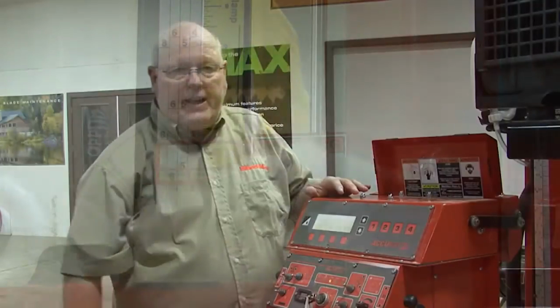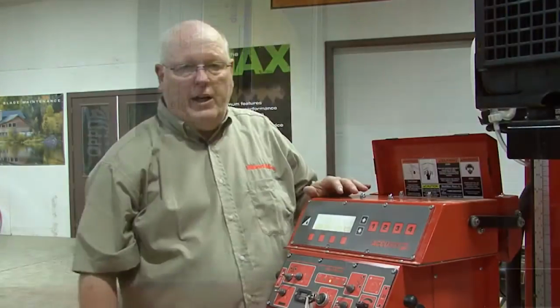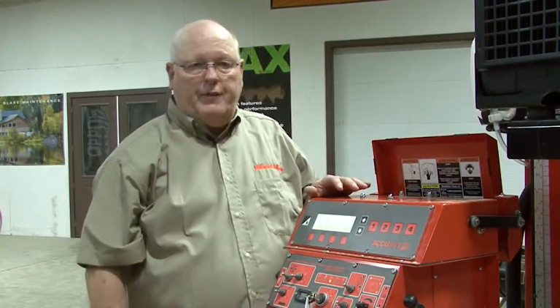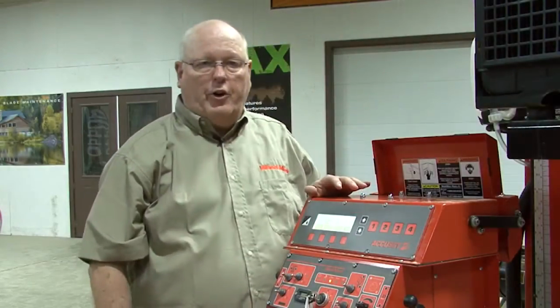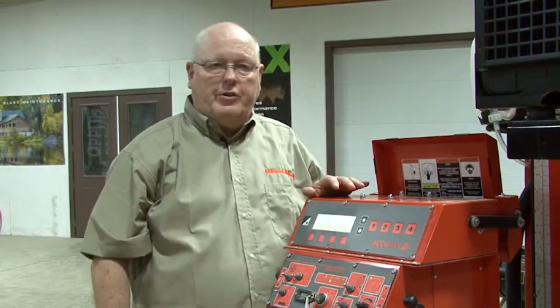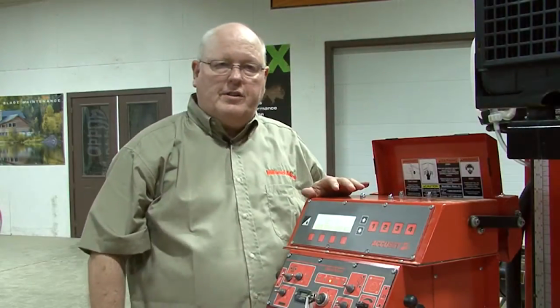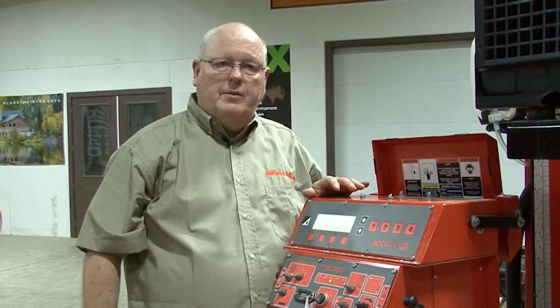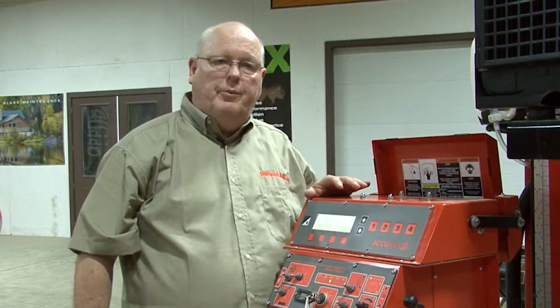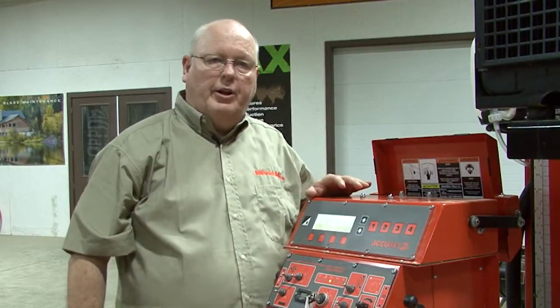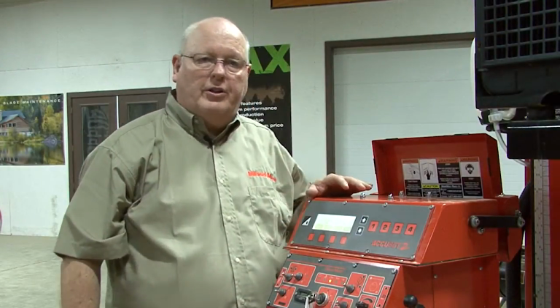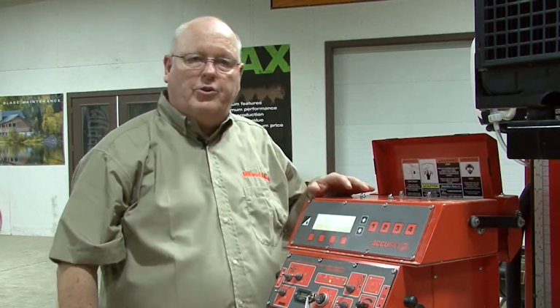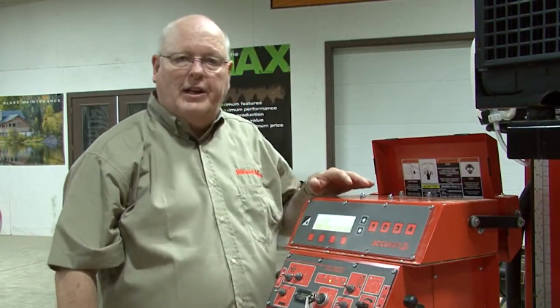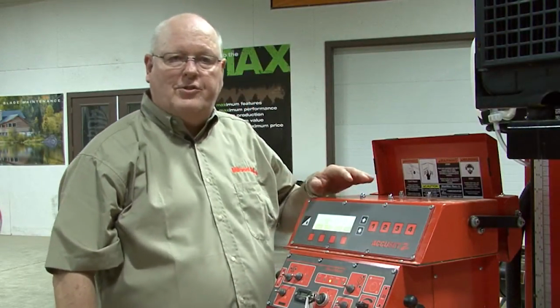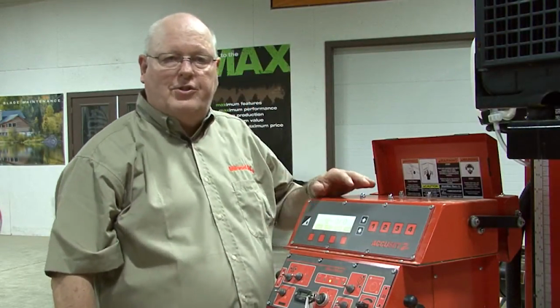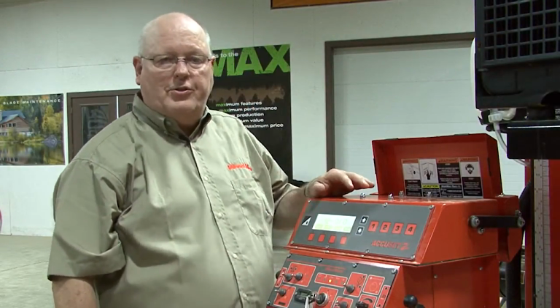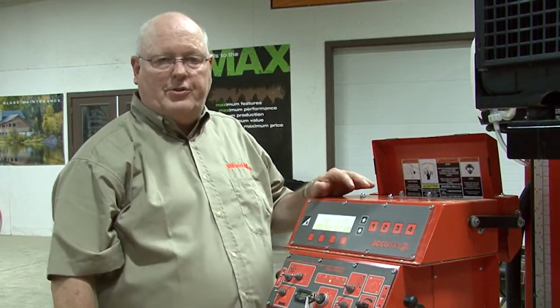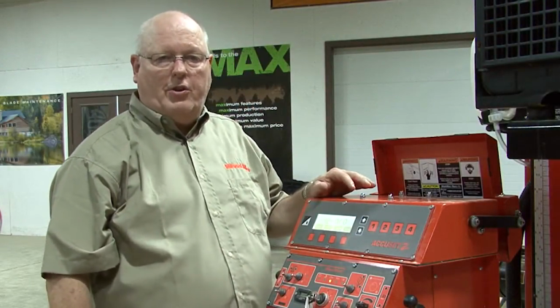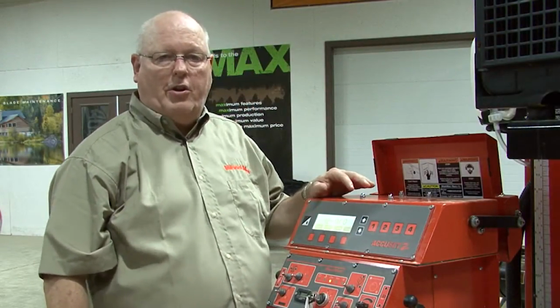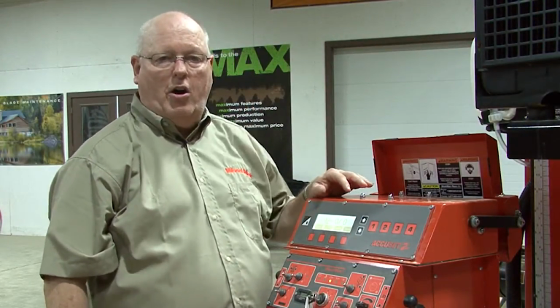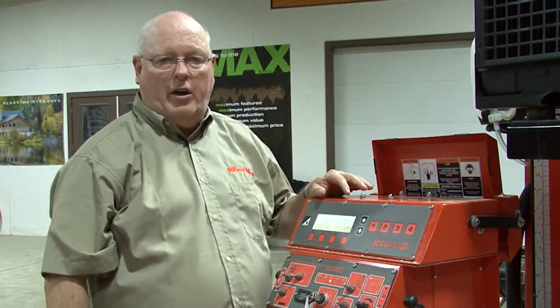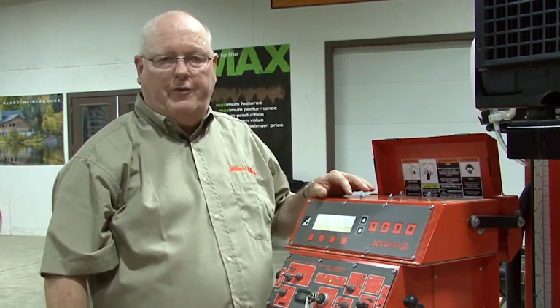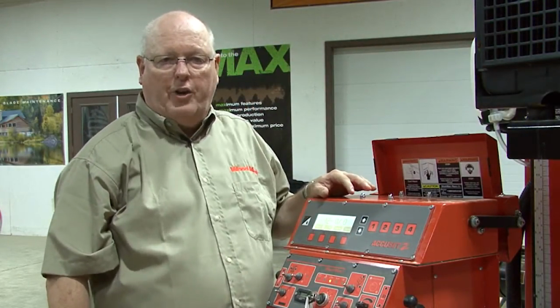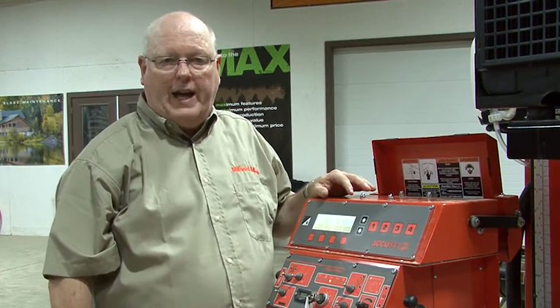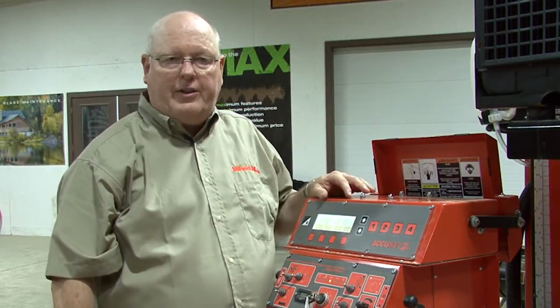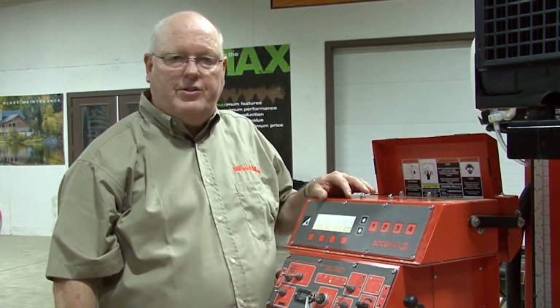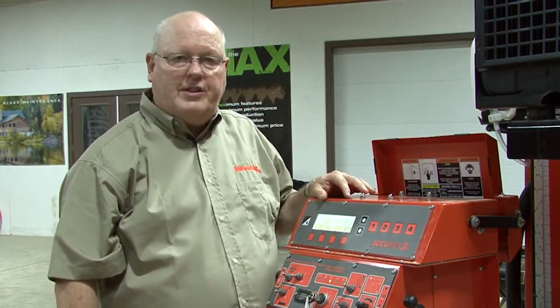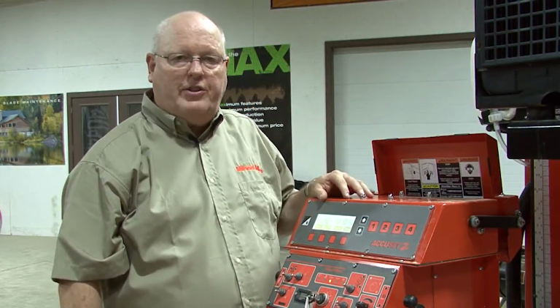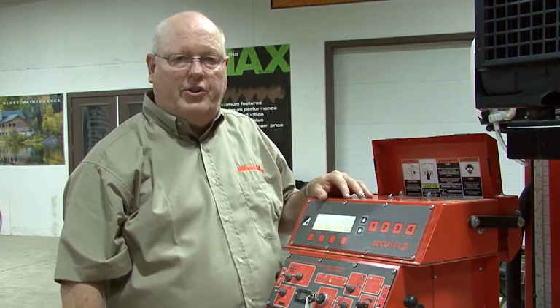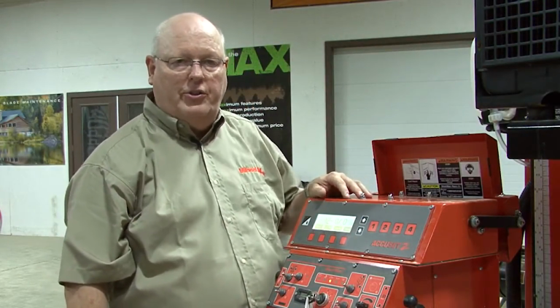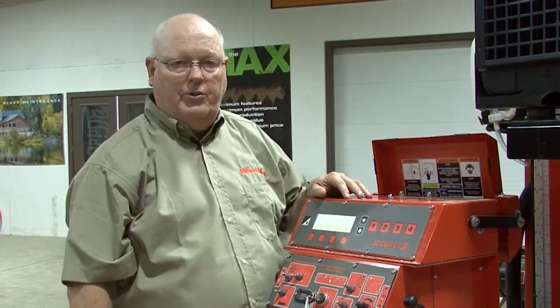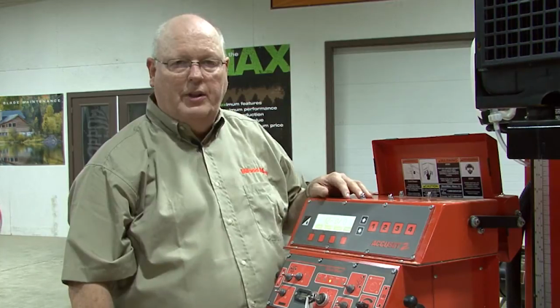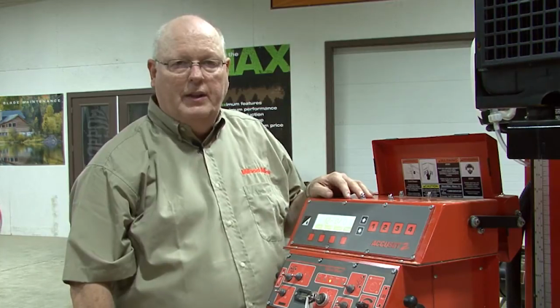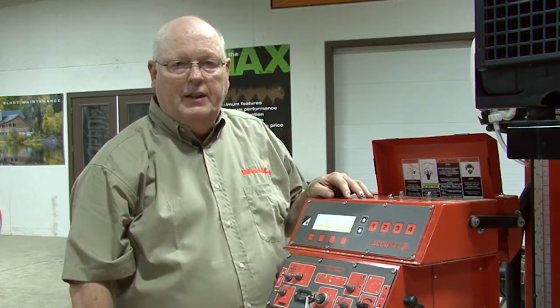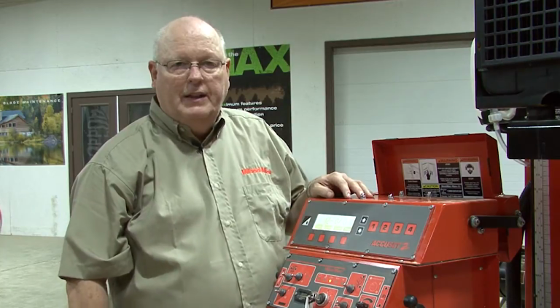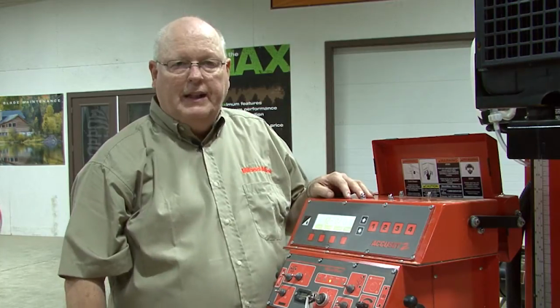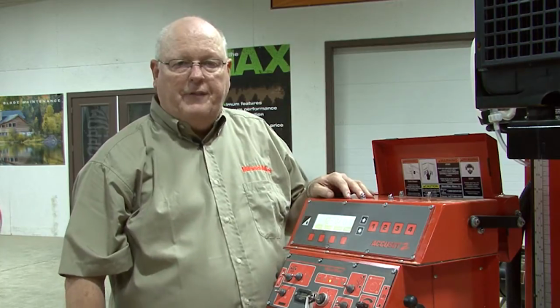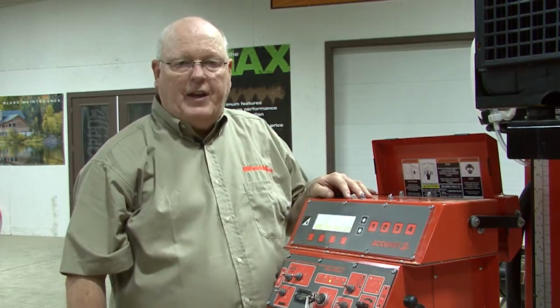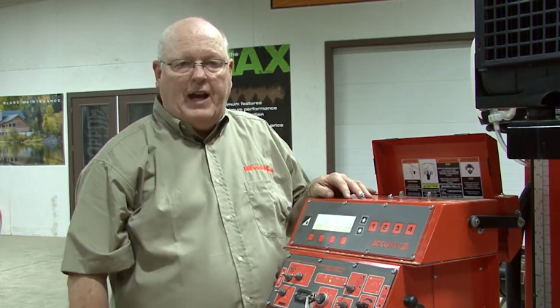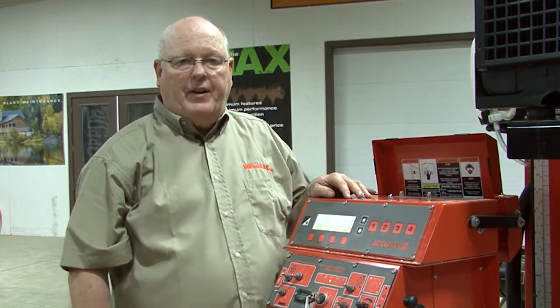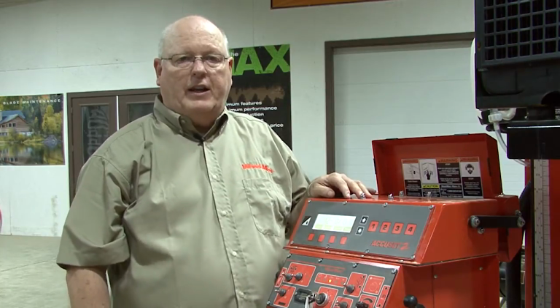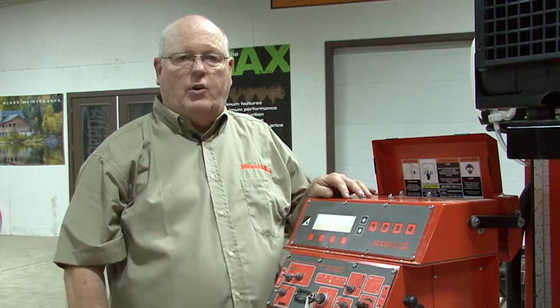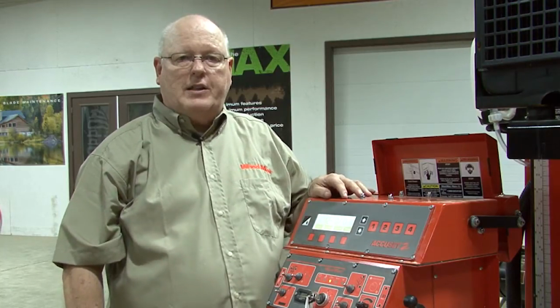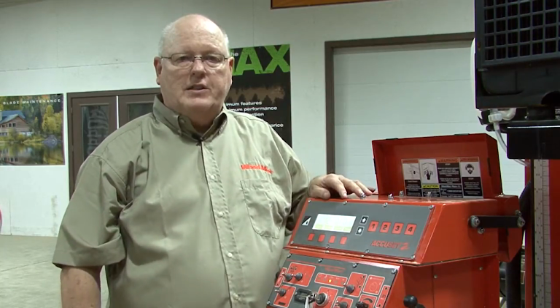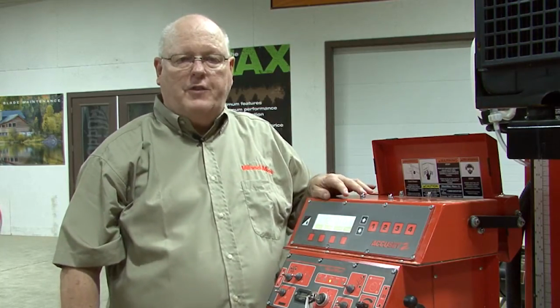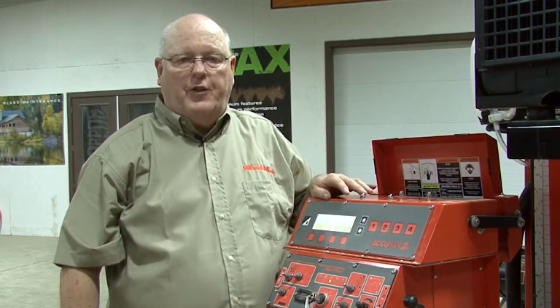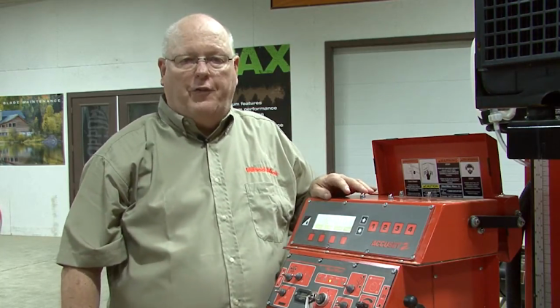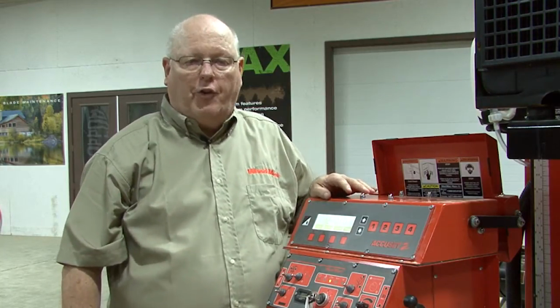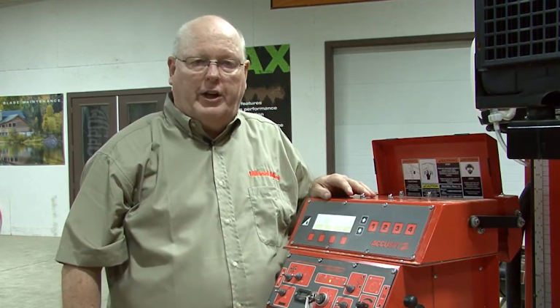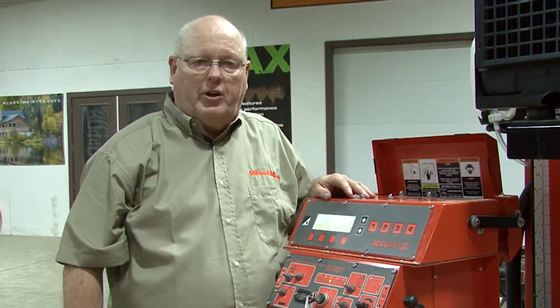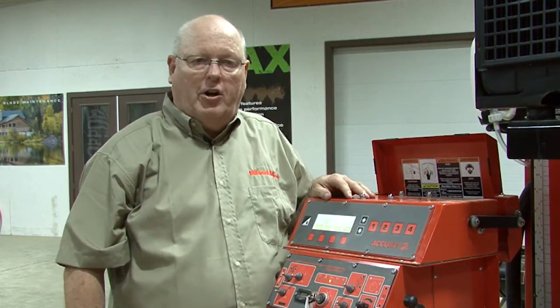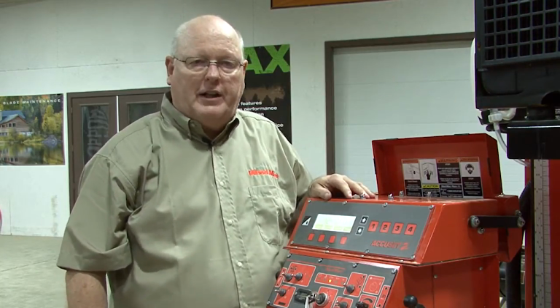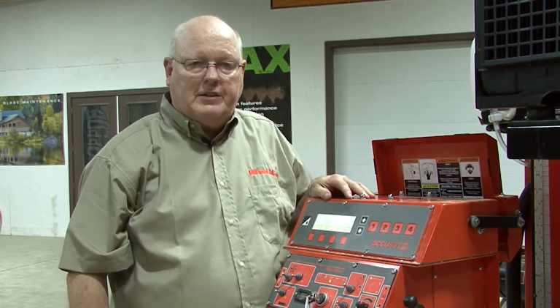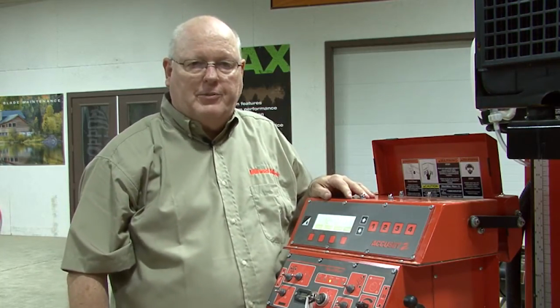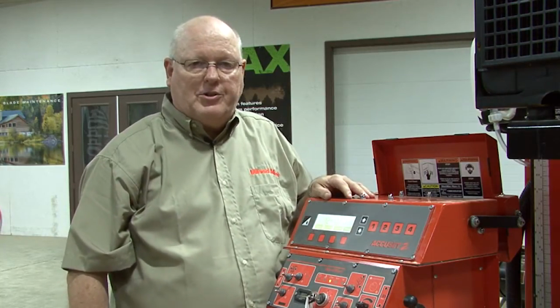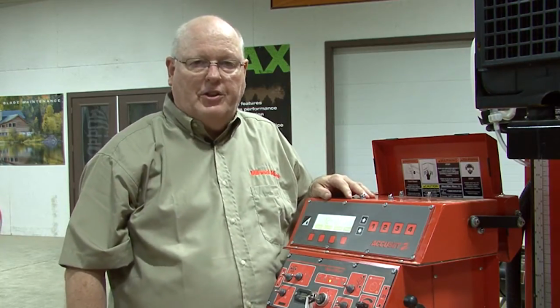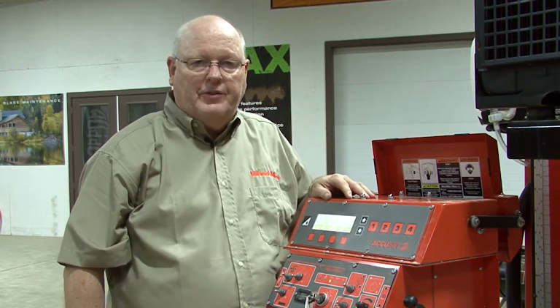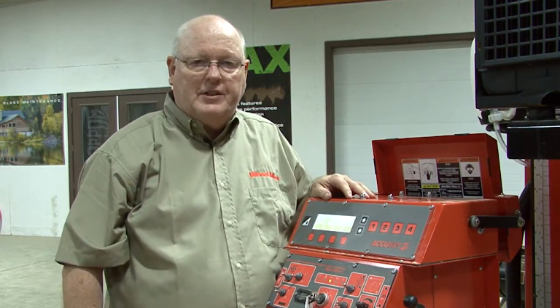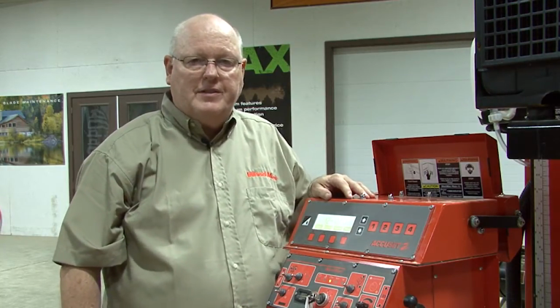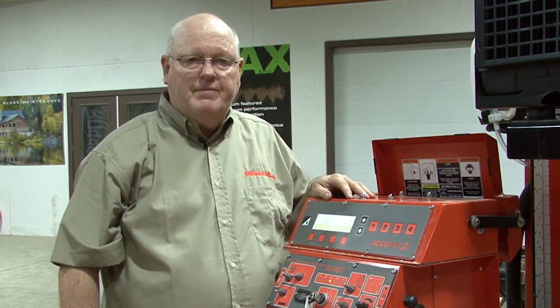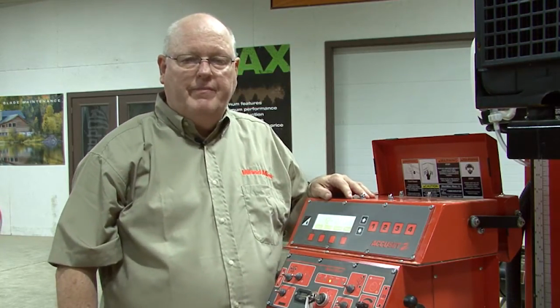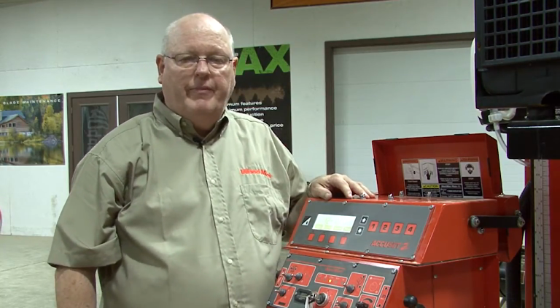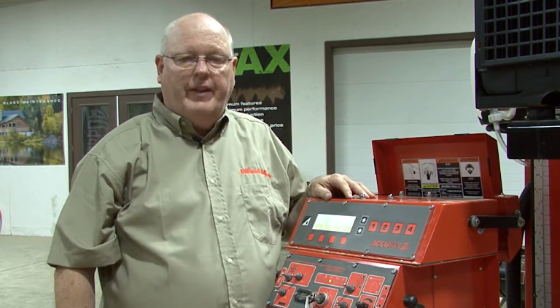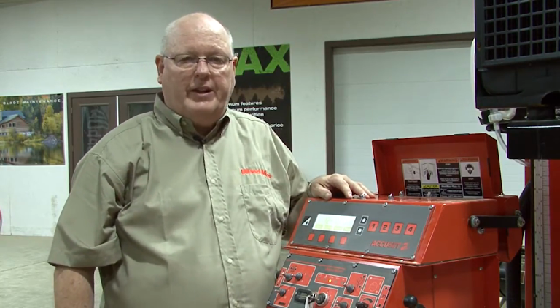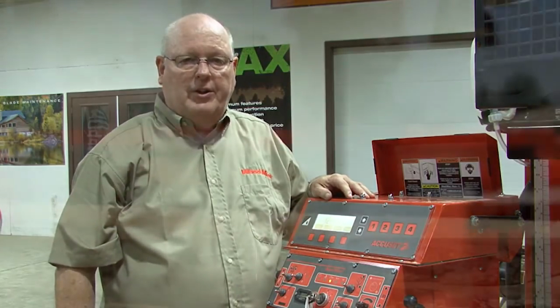That covers putting the transducer on for an AccuSet 2. If you have any questions, feel free to call customer service. Thank you.